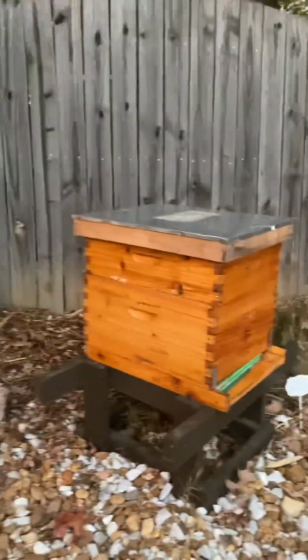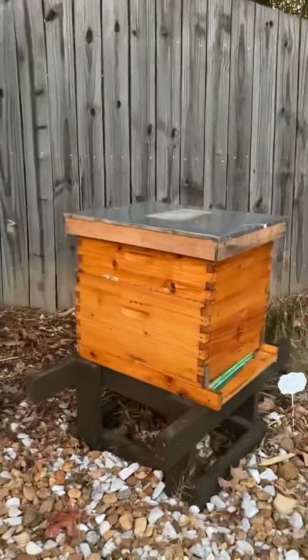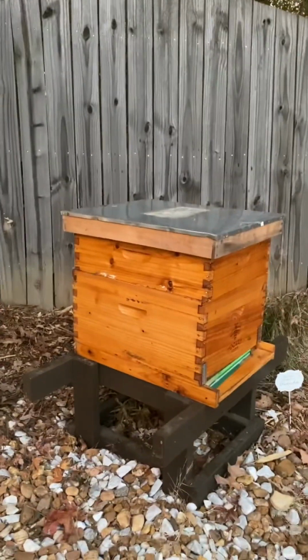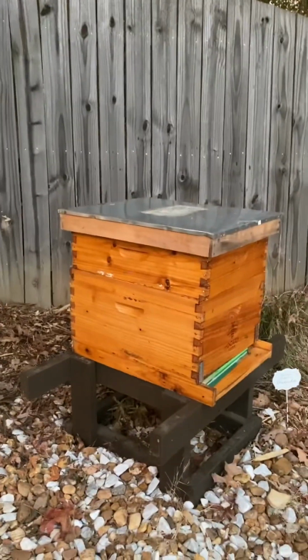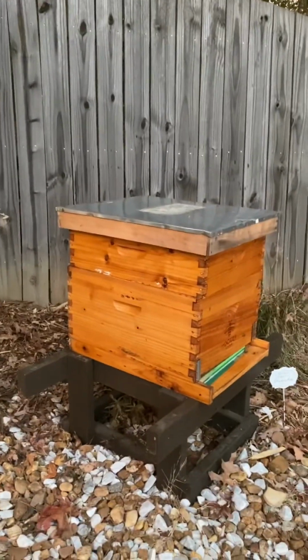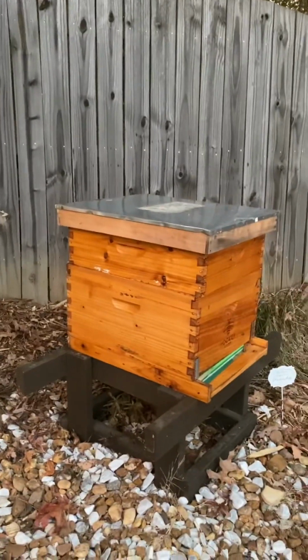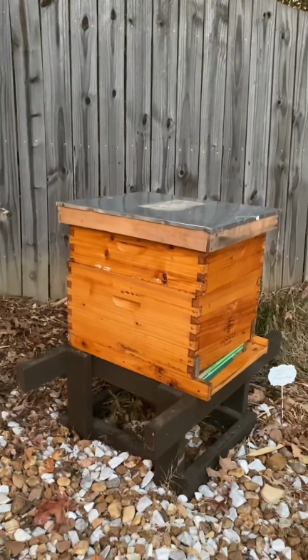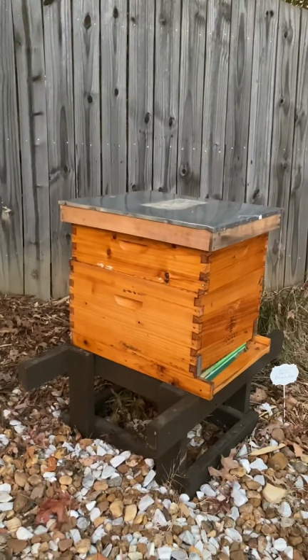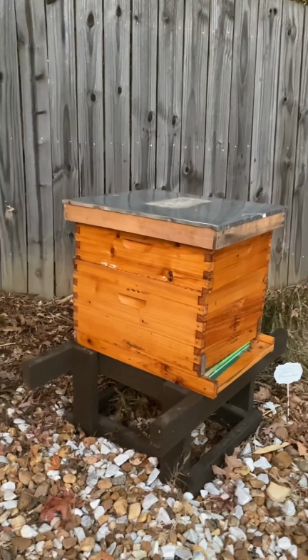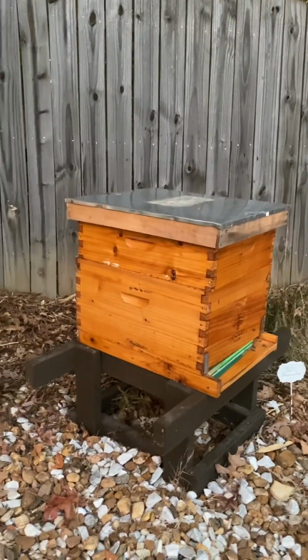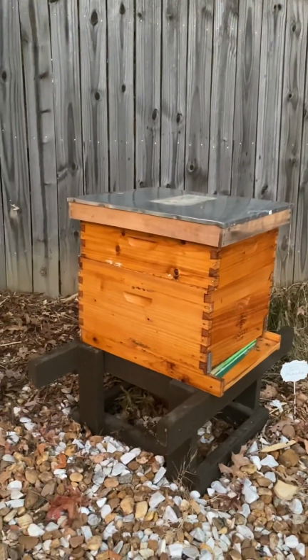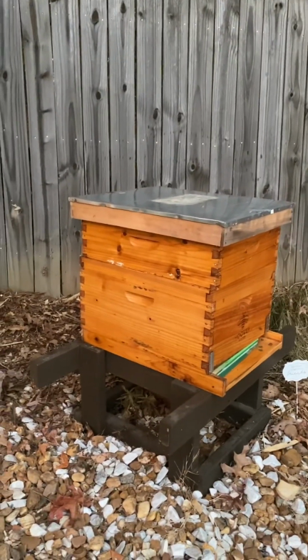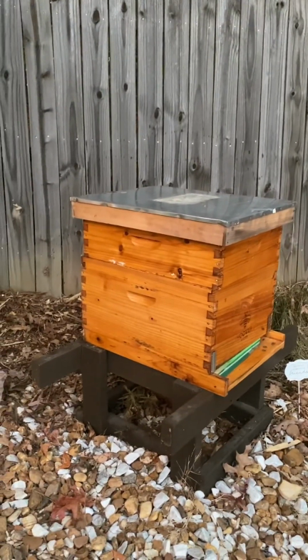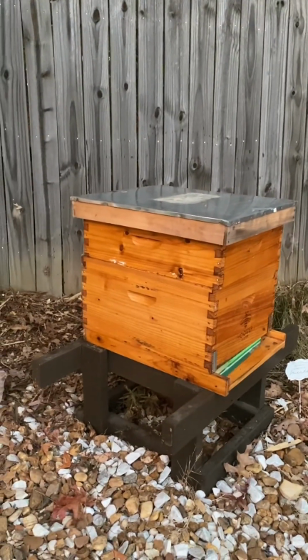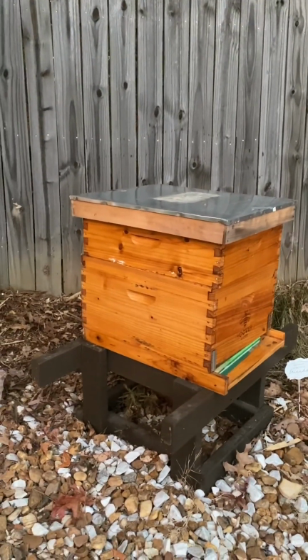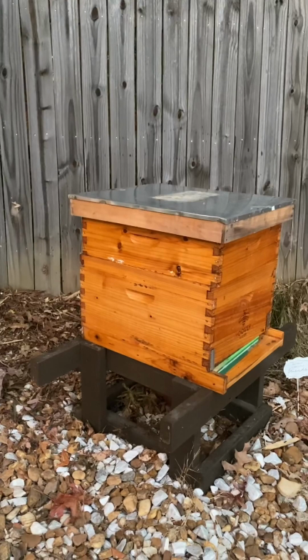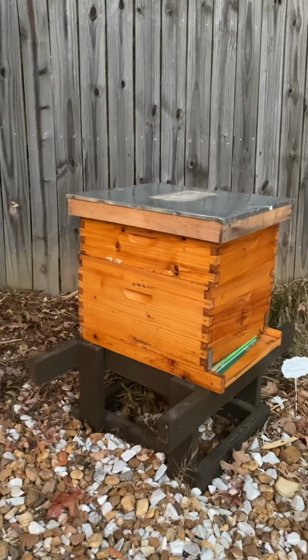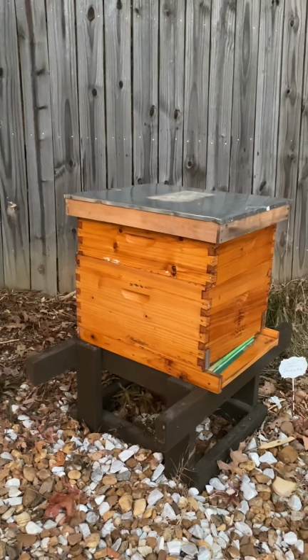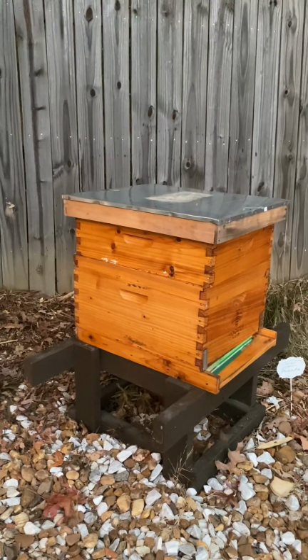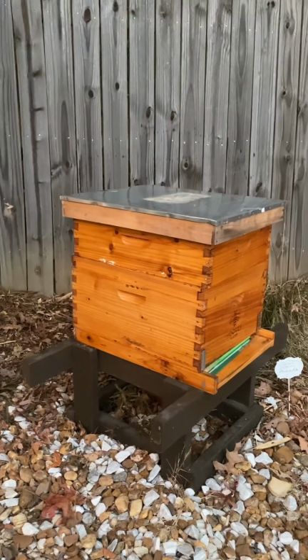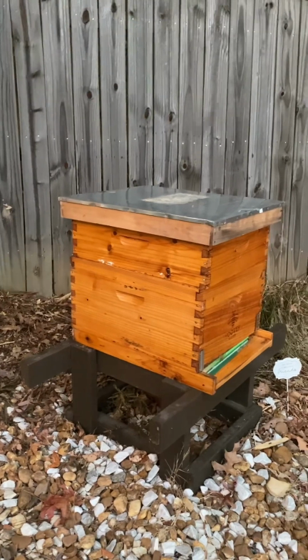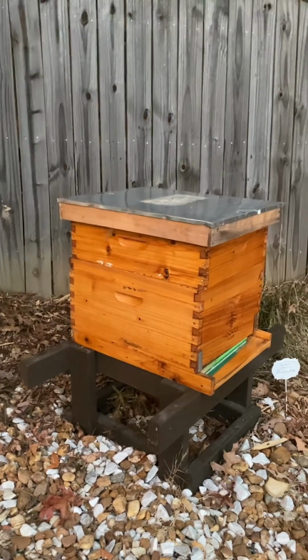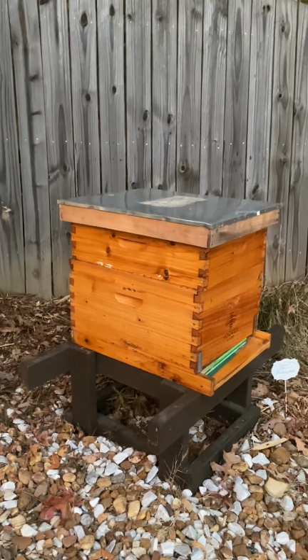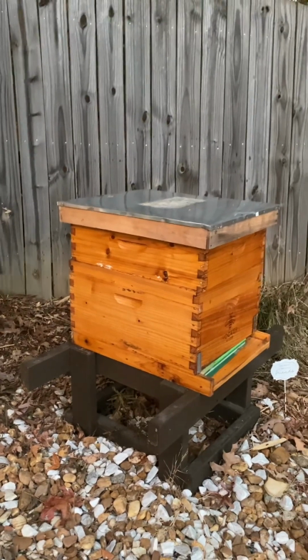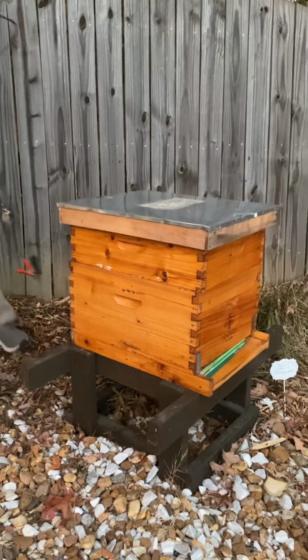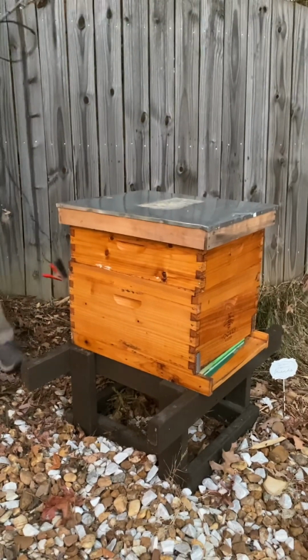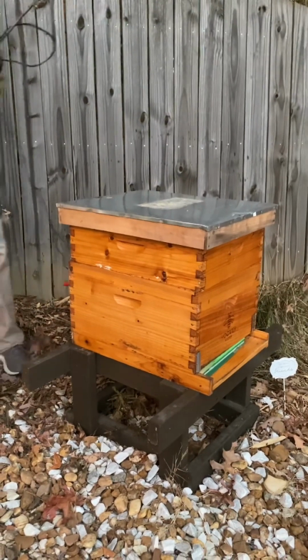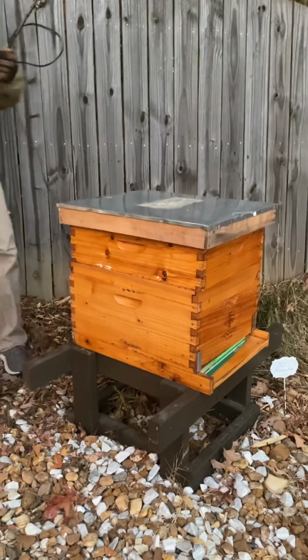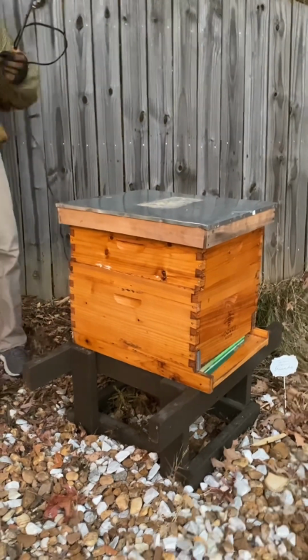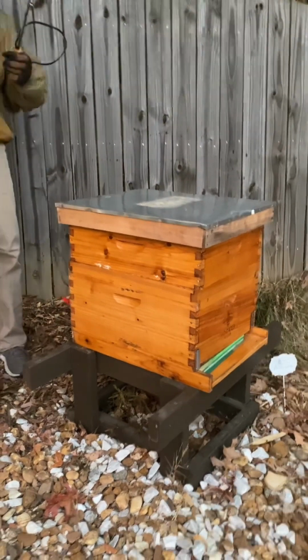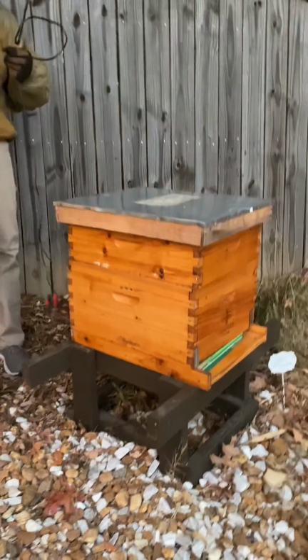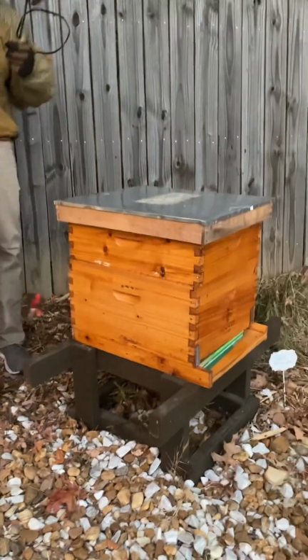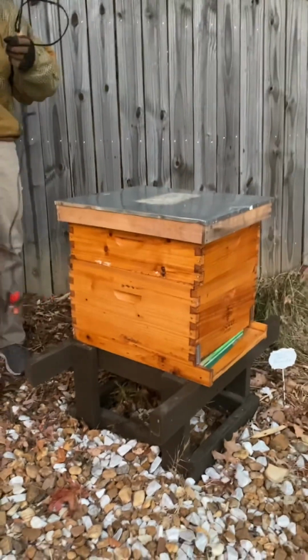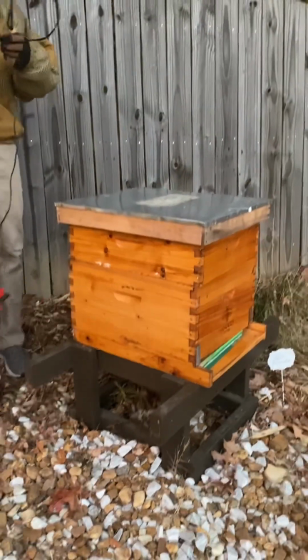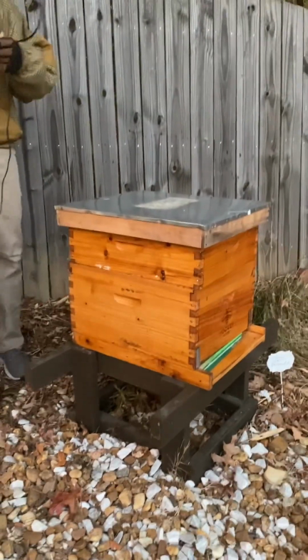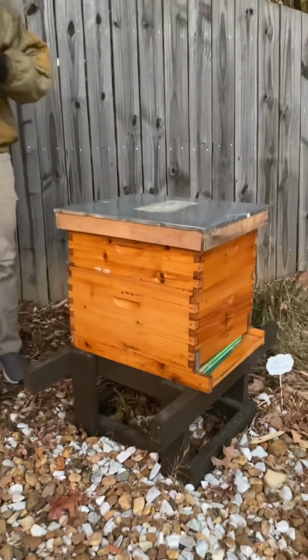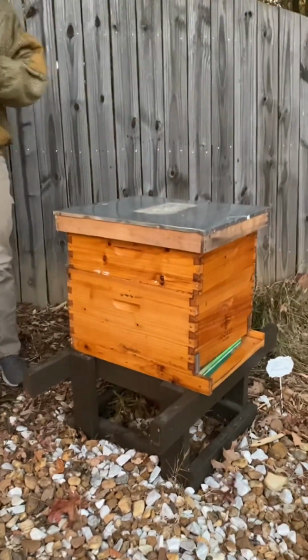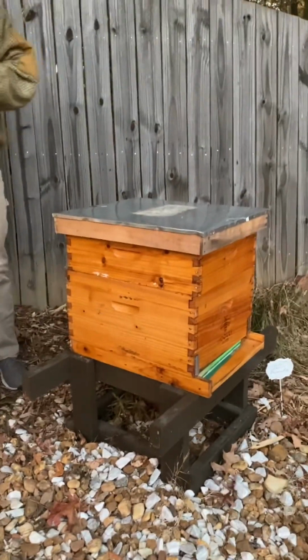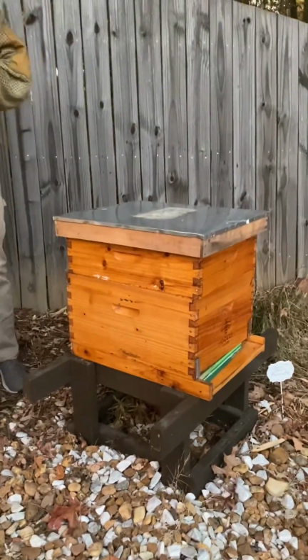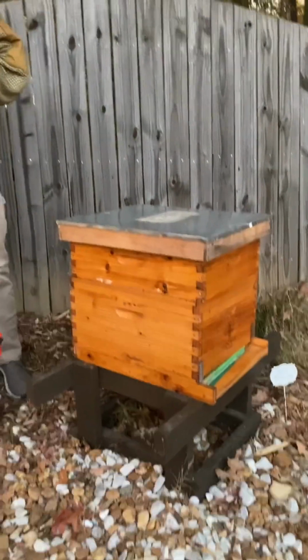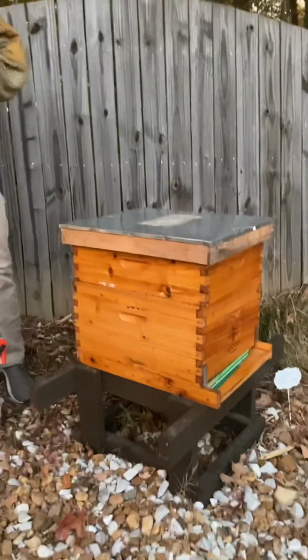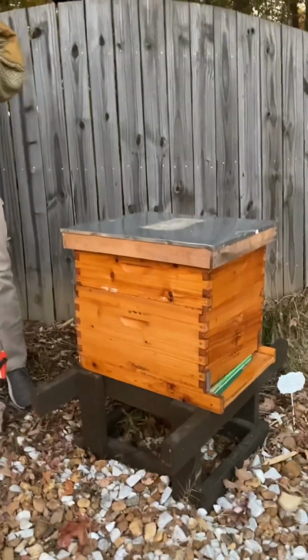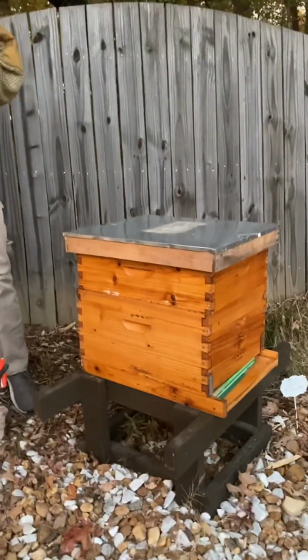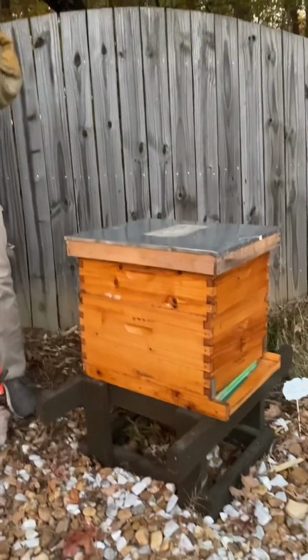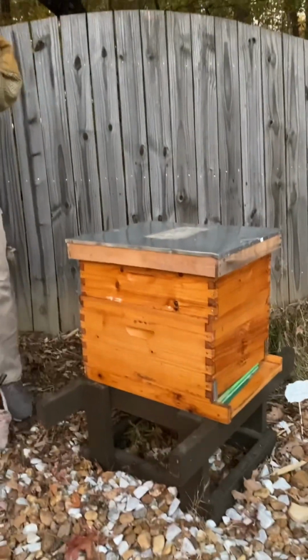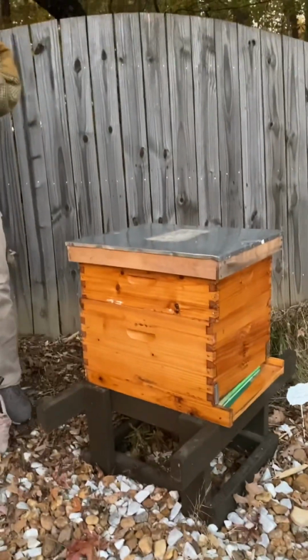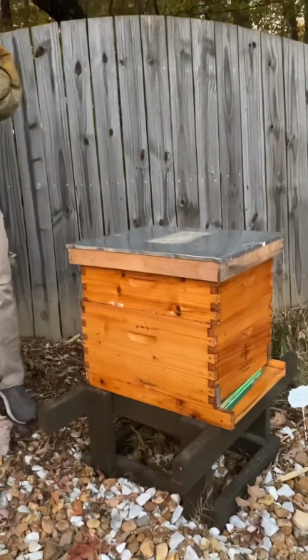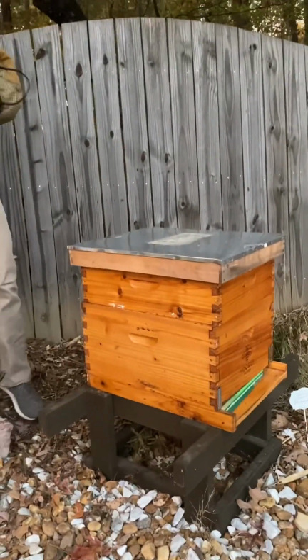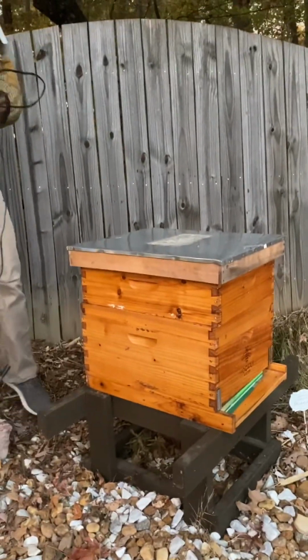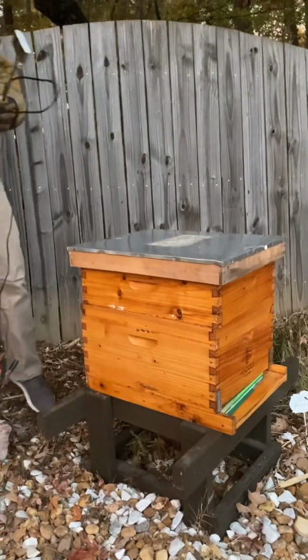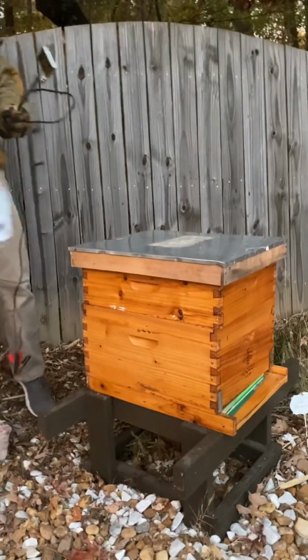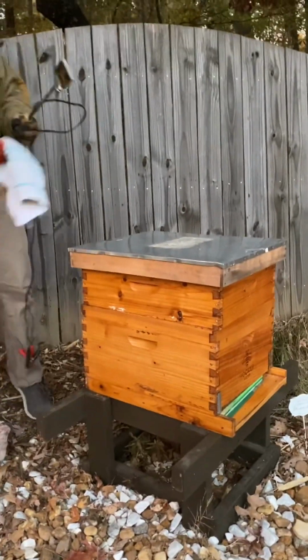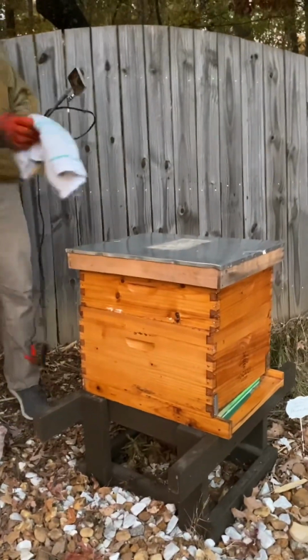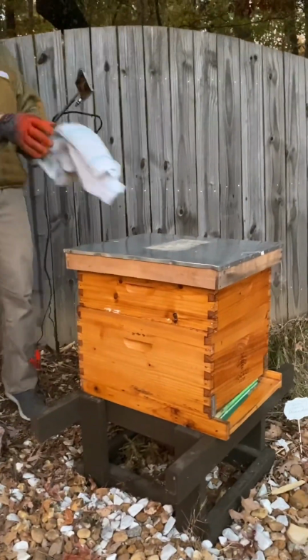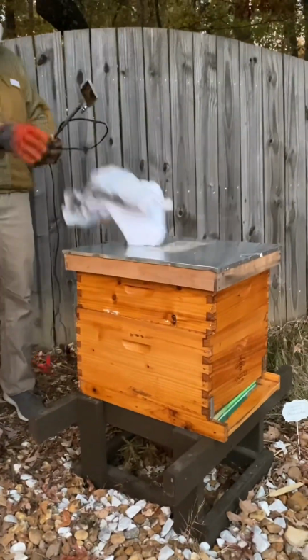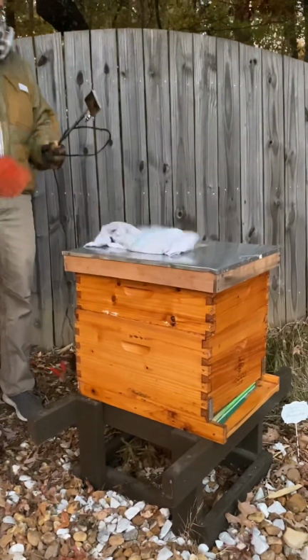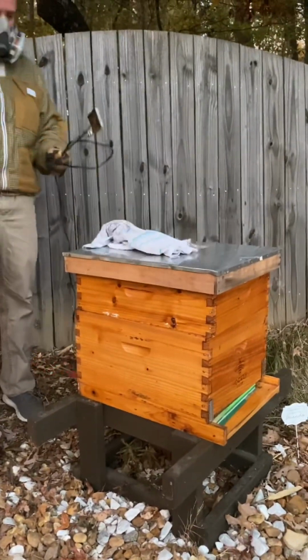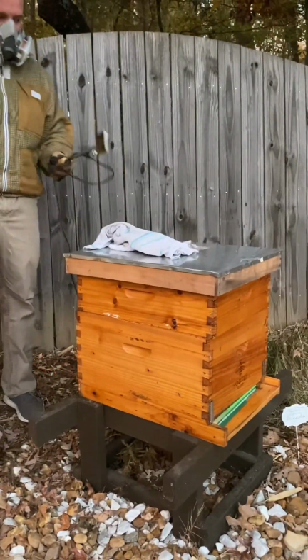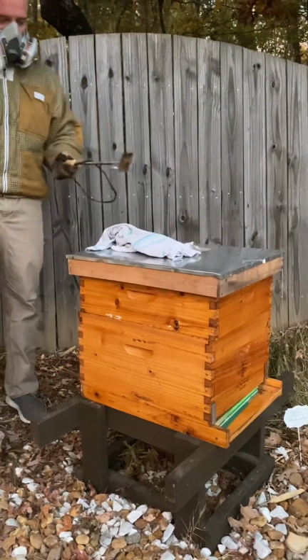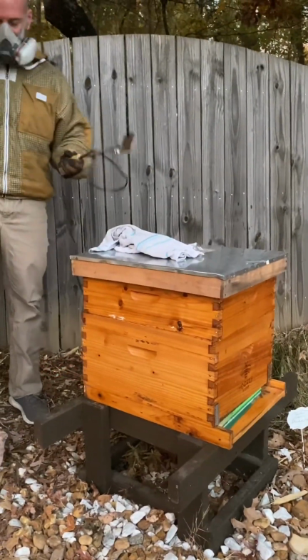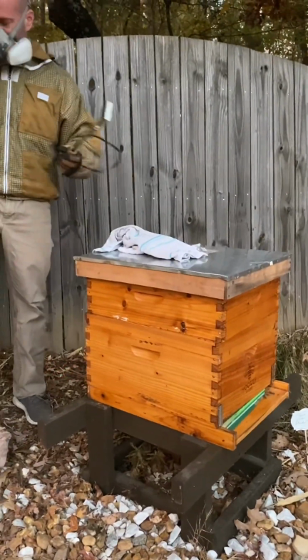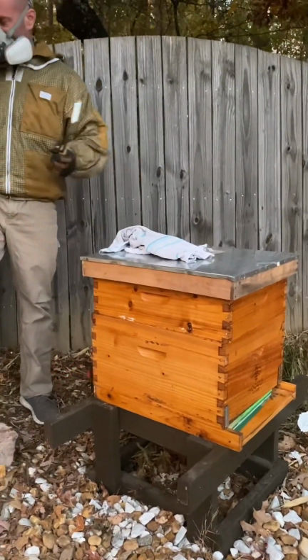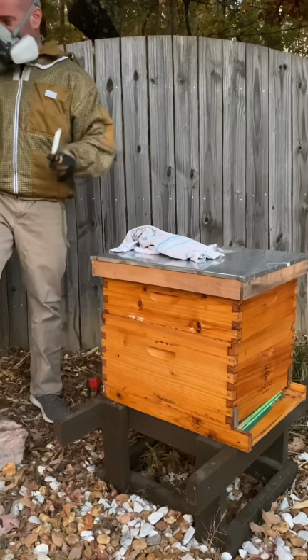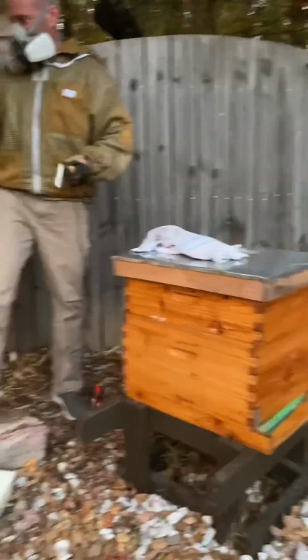All the bees are back inside the hive. I mean, are we supposed to wait? It doesn't really matter.